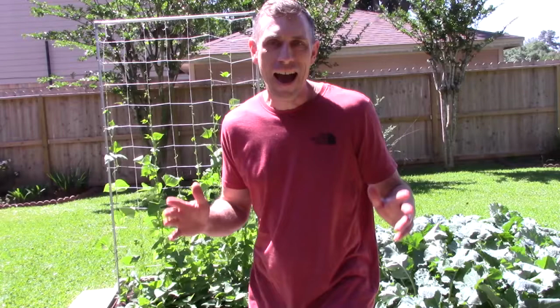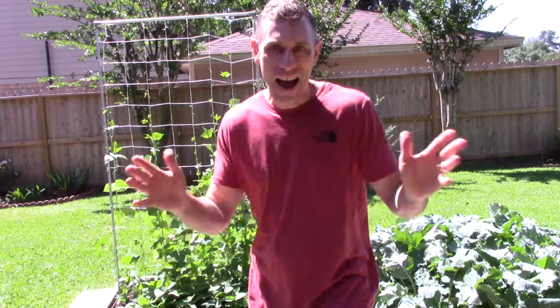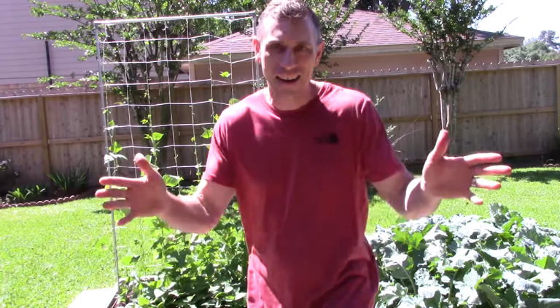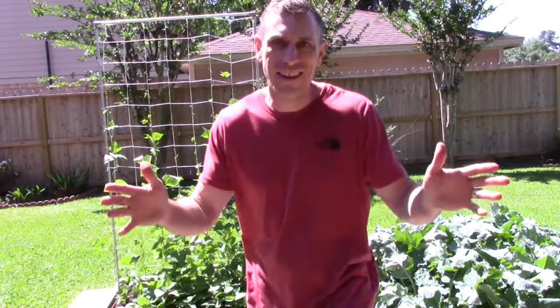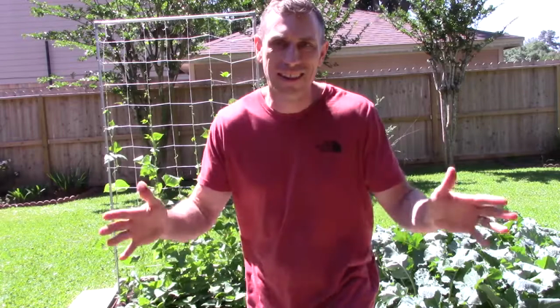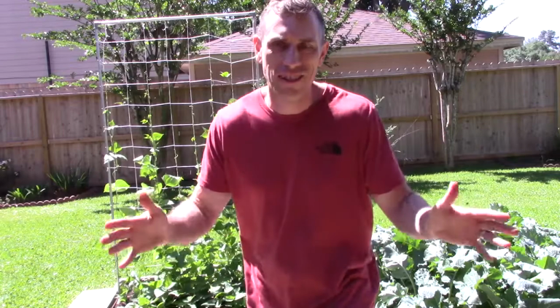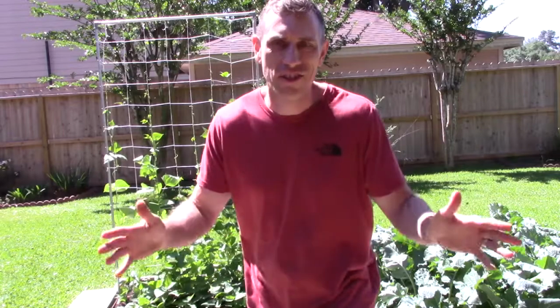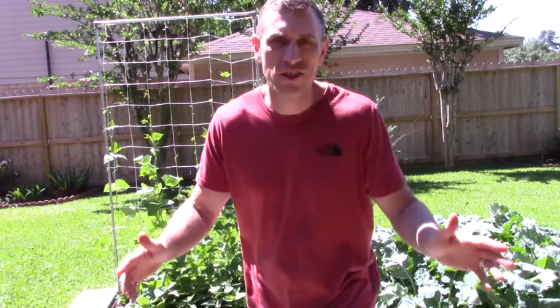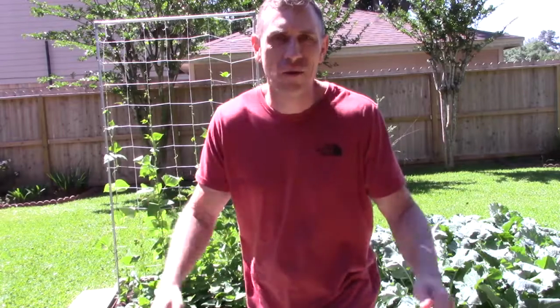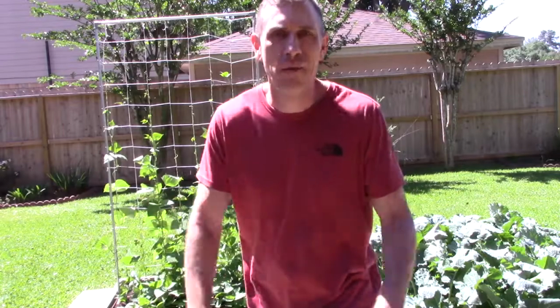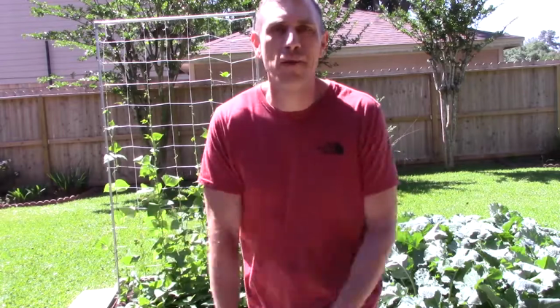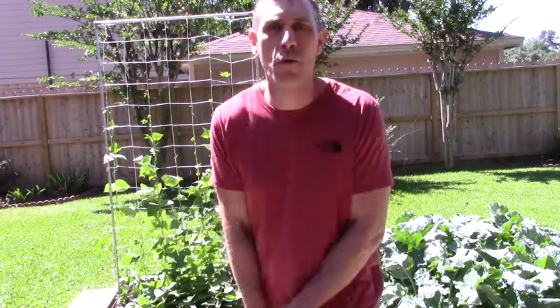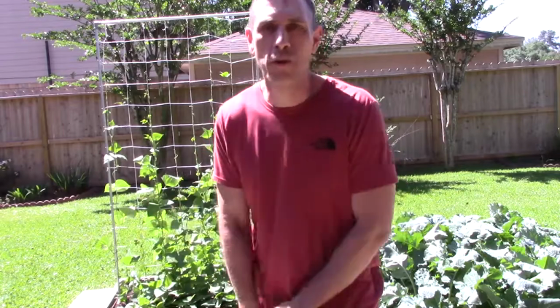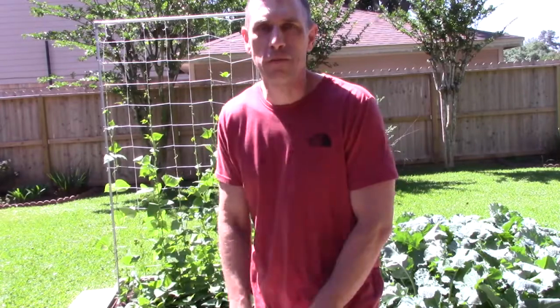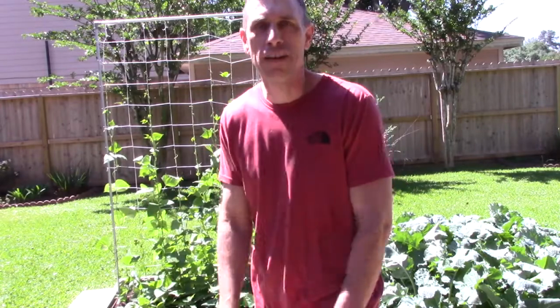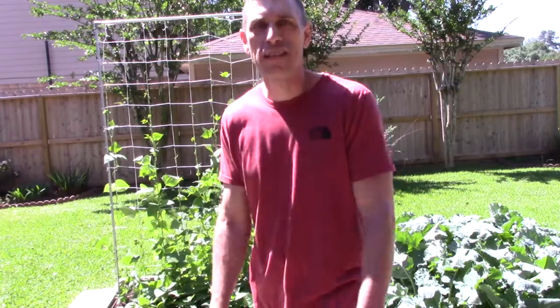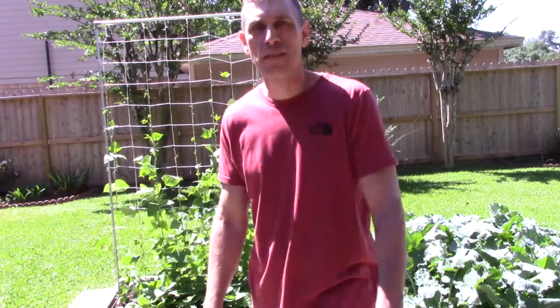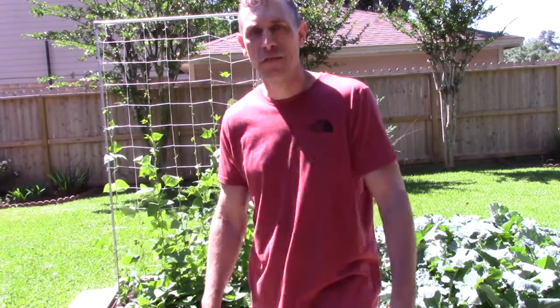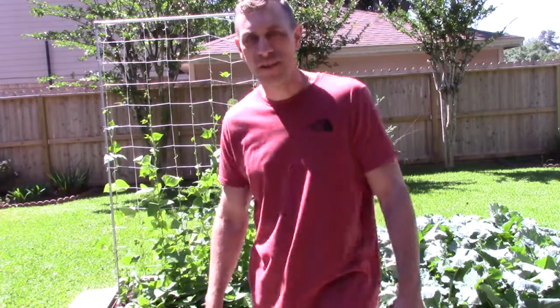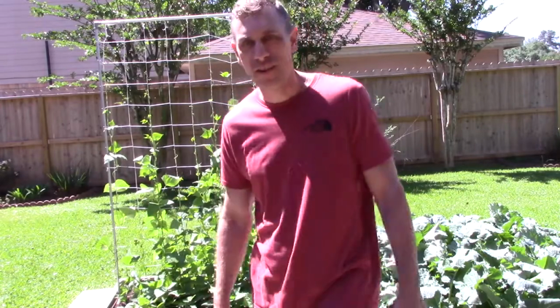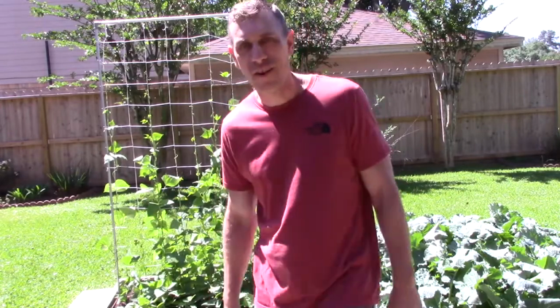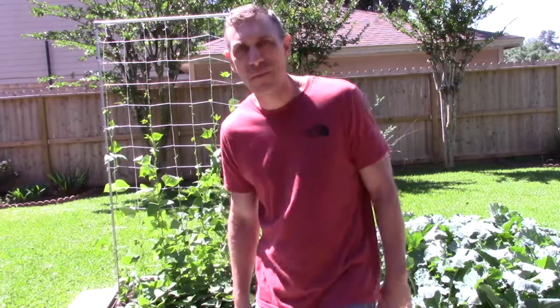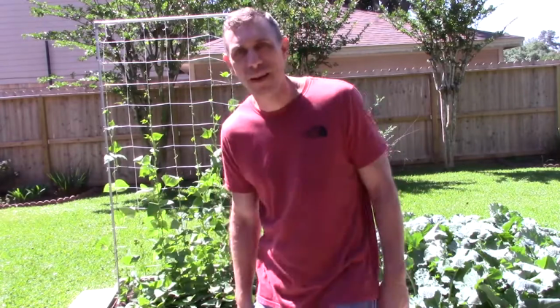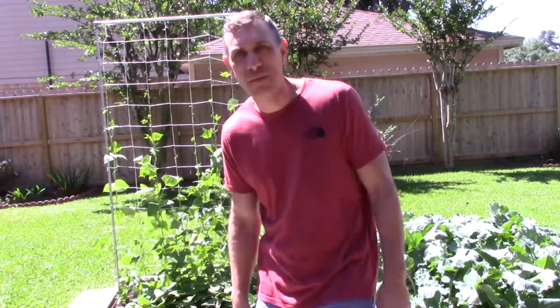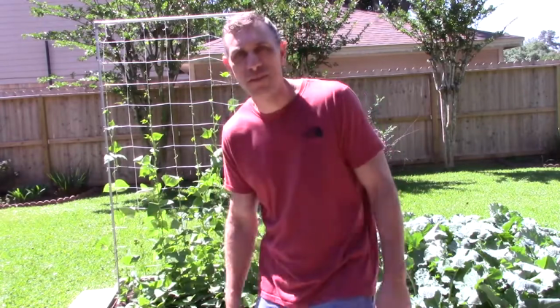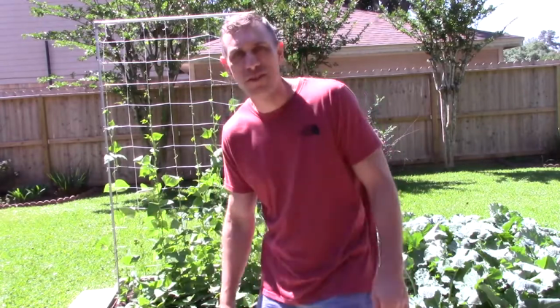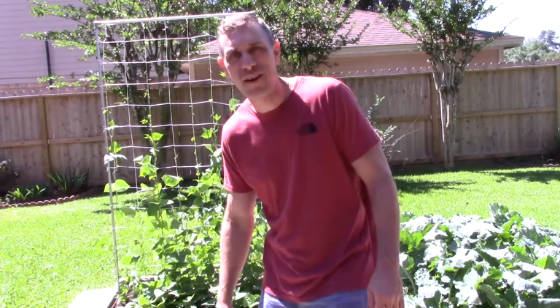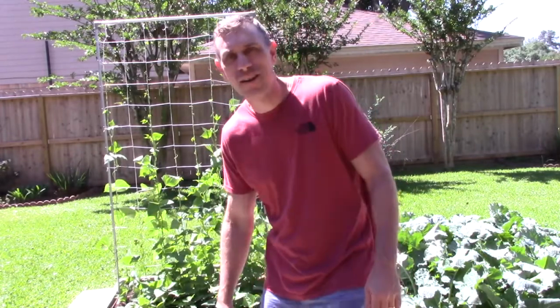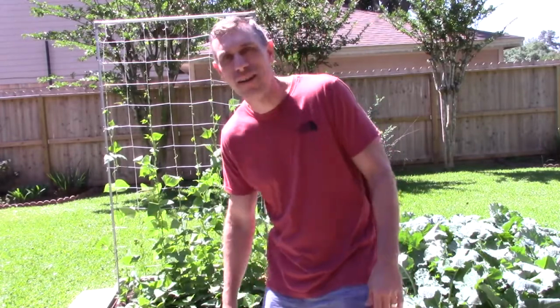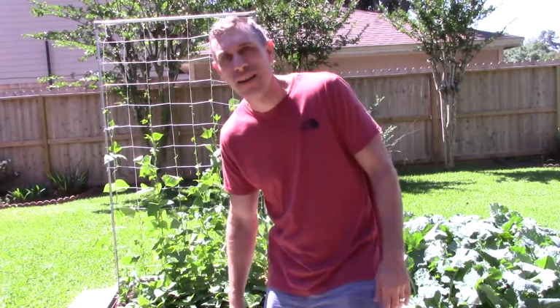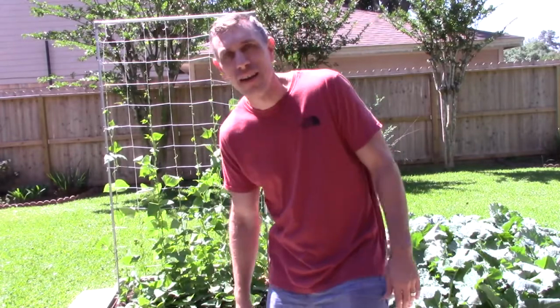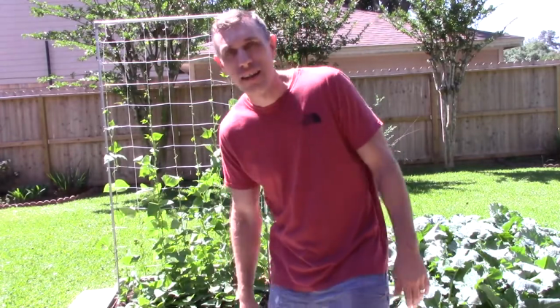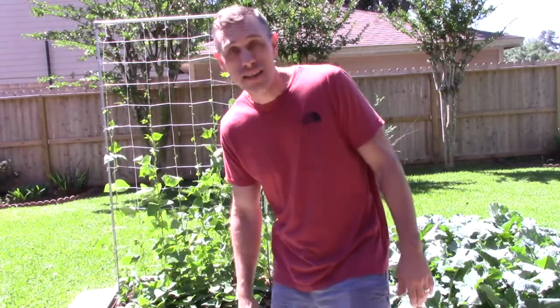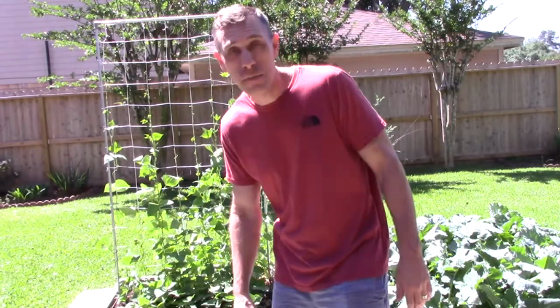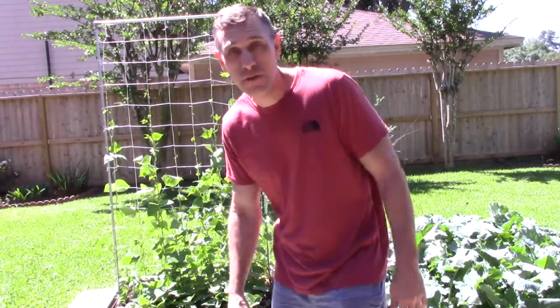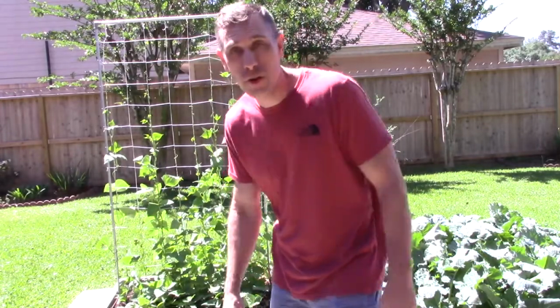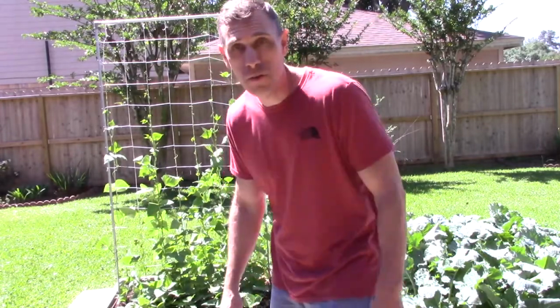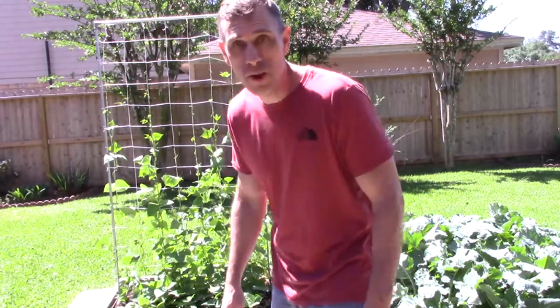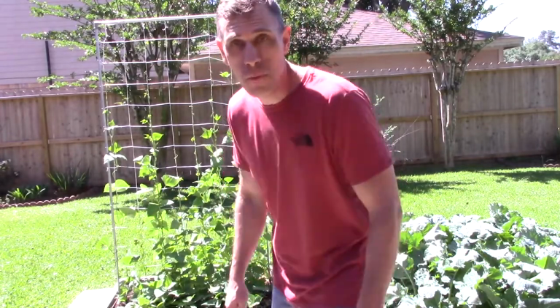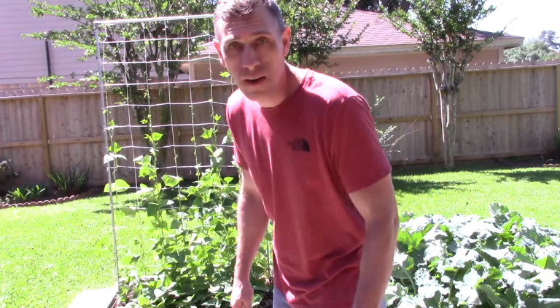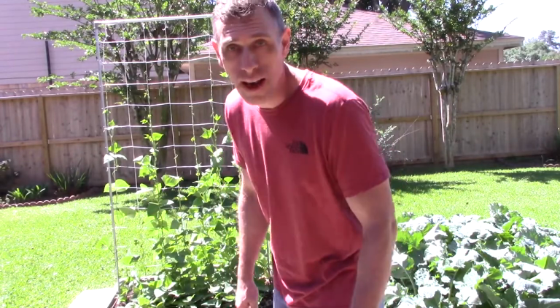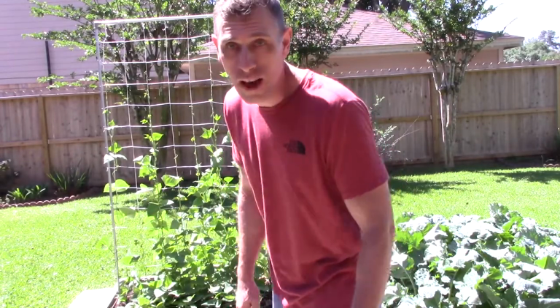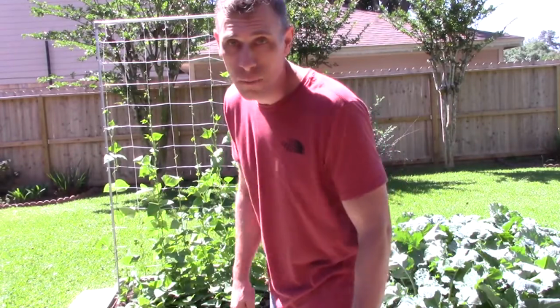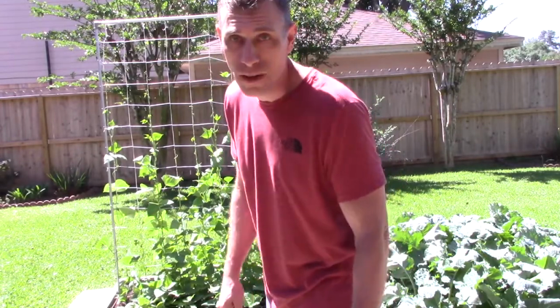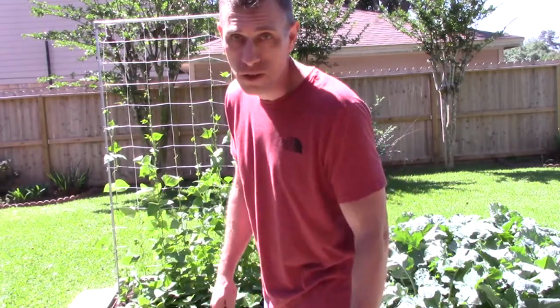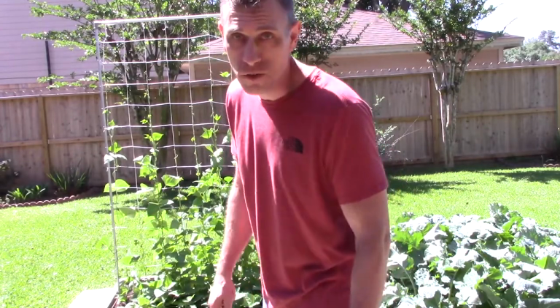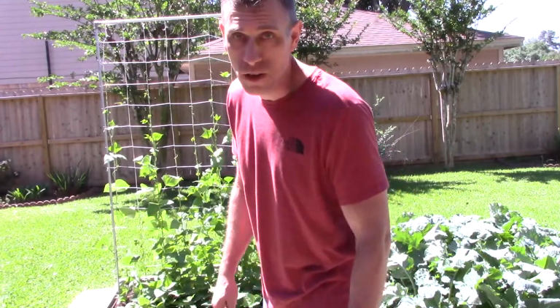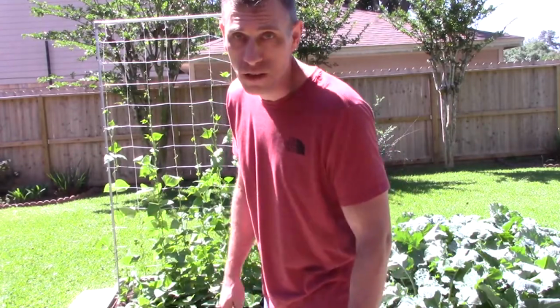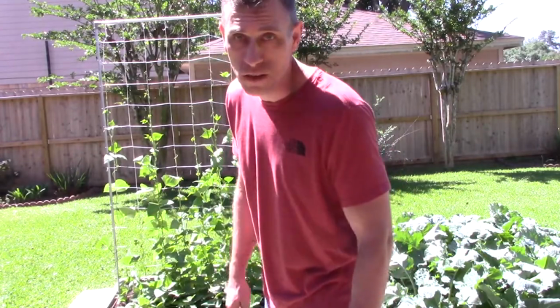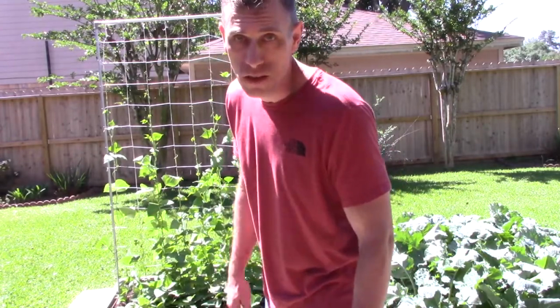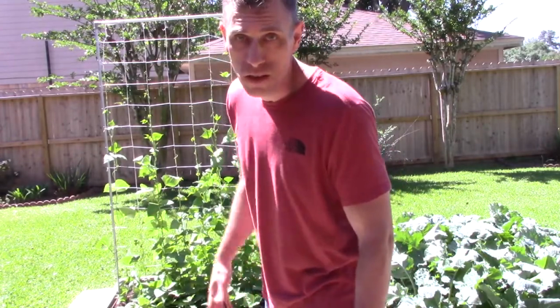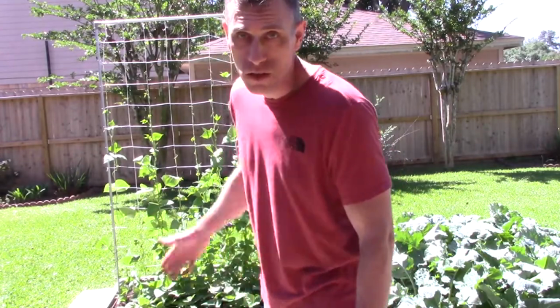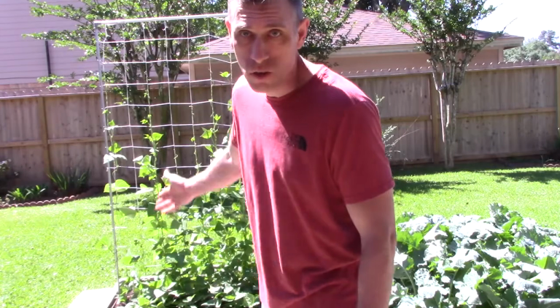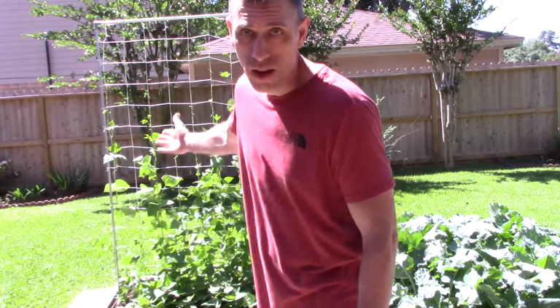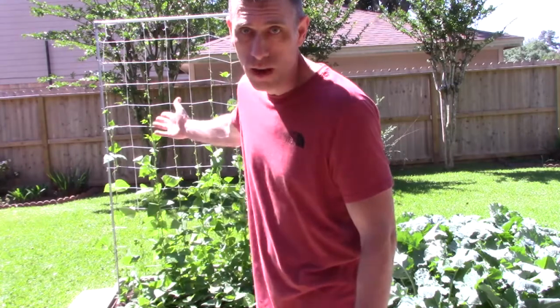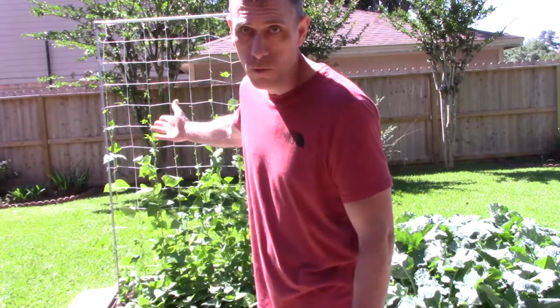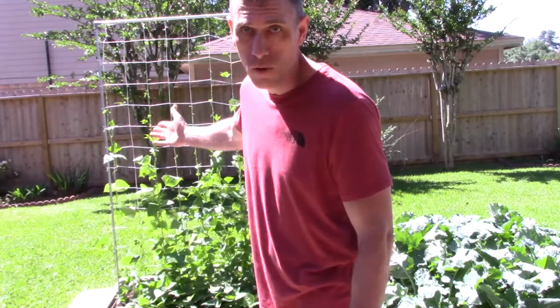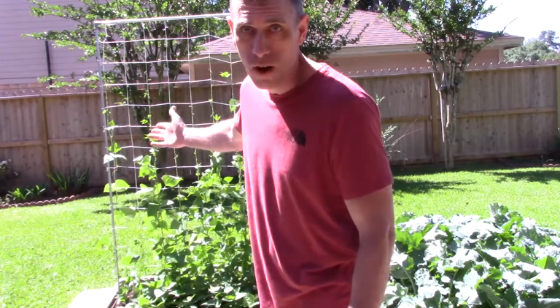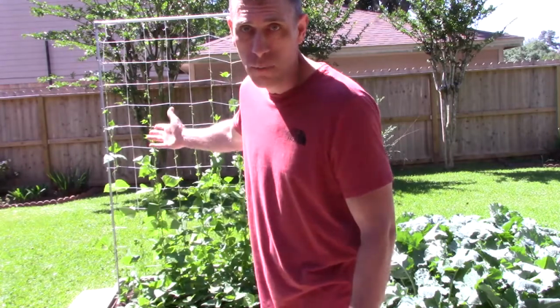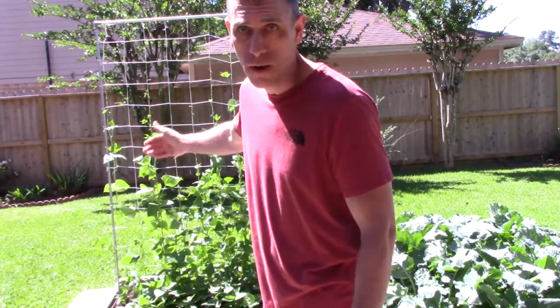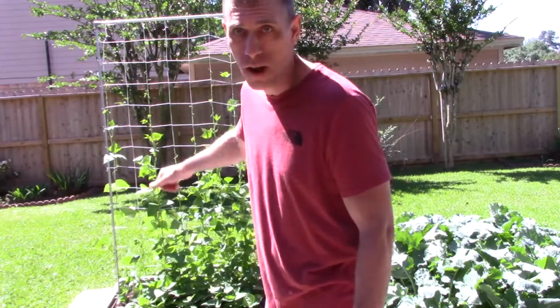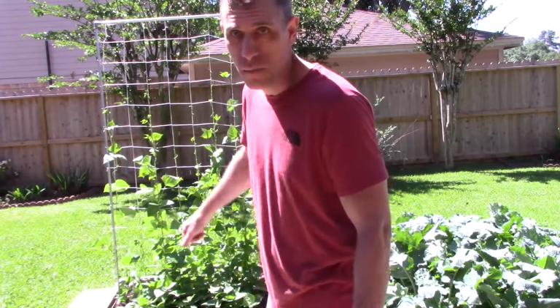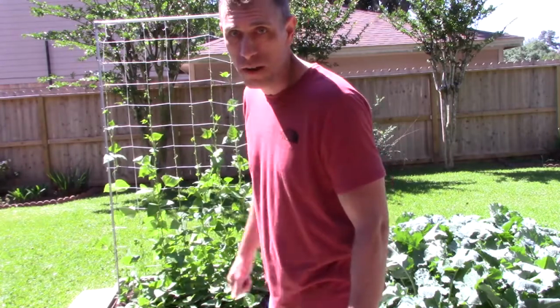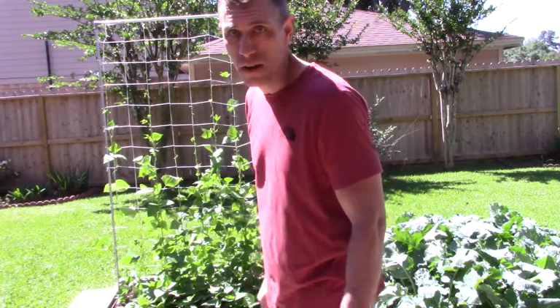Hi there ladies and gentlemen. Welcome to Texas 50 Garden. My name is Jared. In this episode we'll be talking about how to make a trellis. I have one right behind me here.